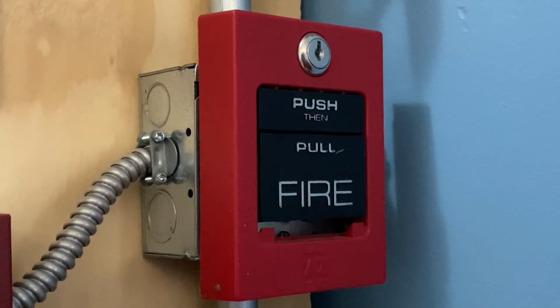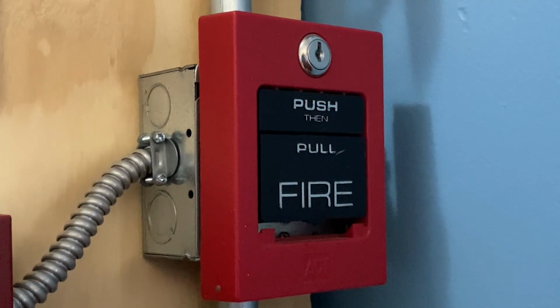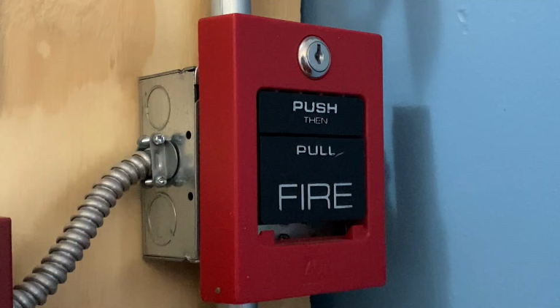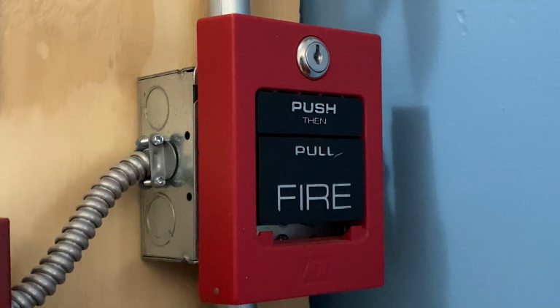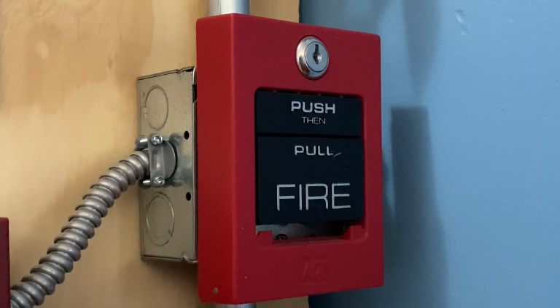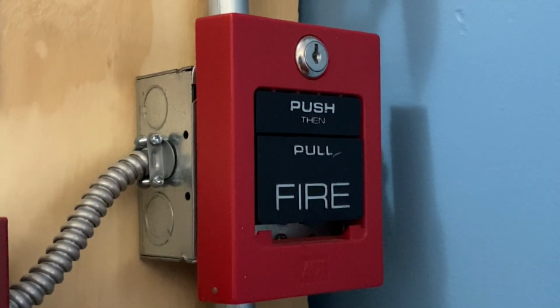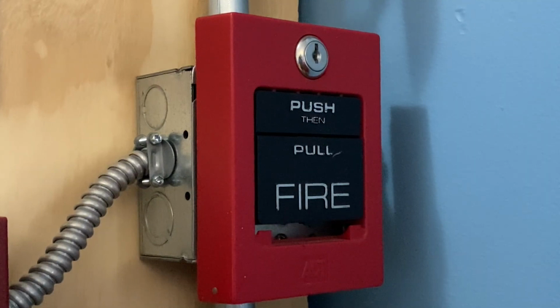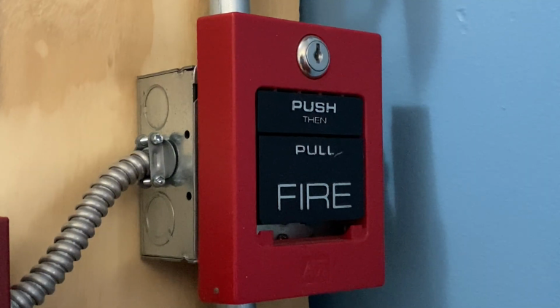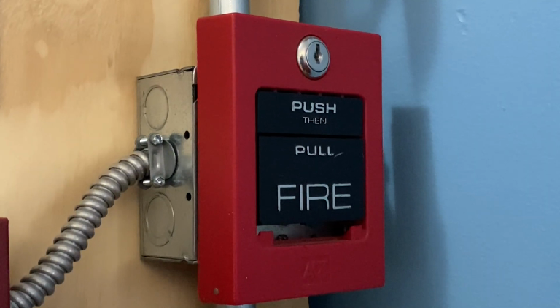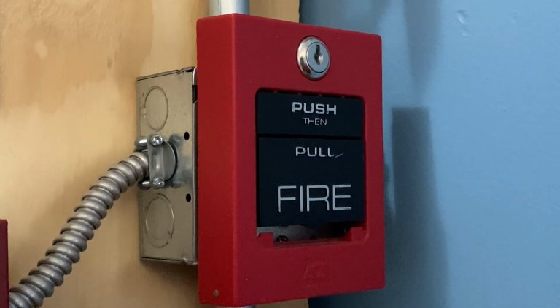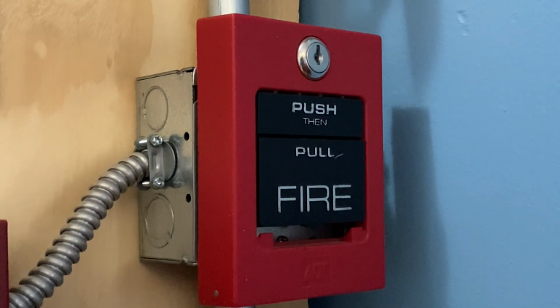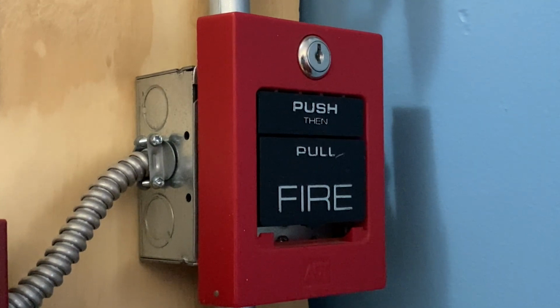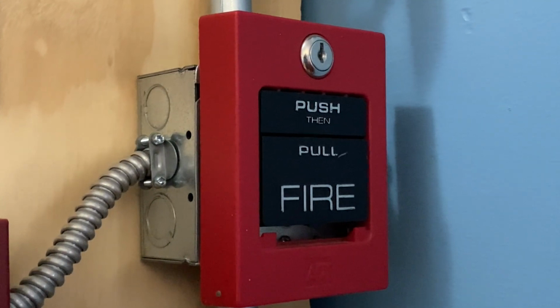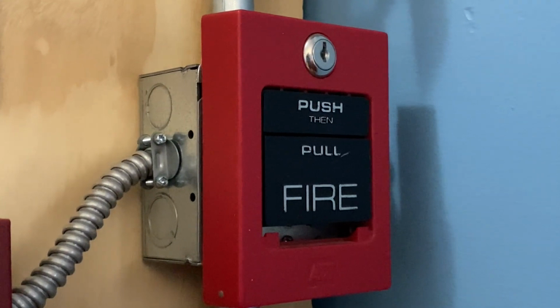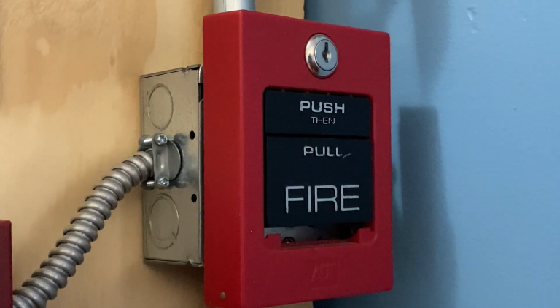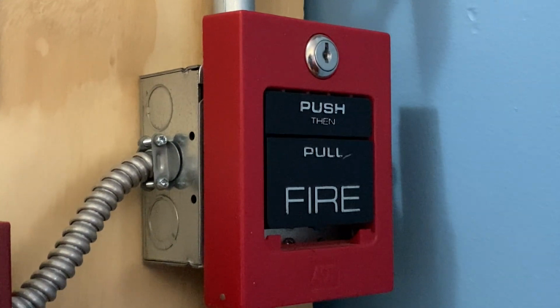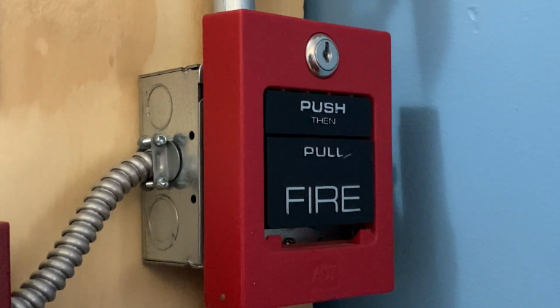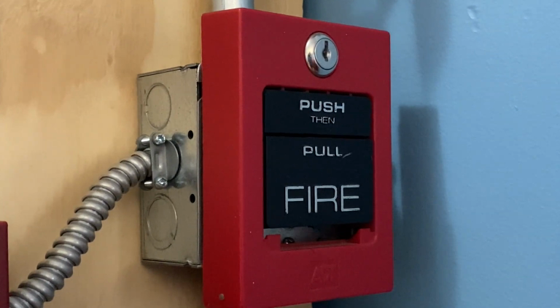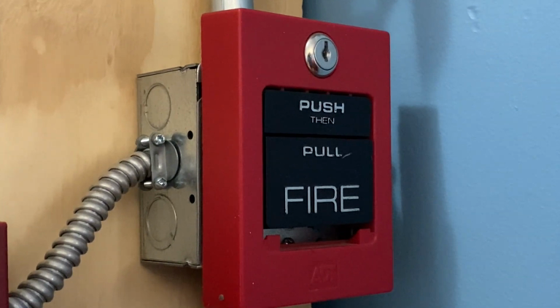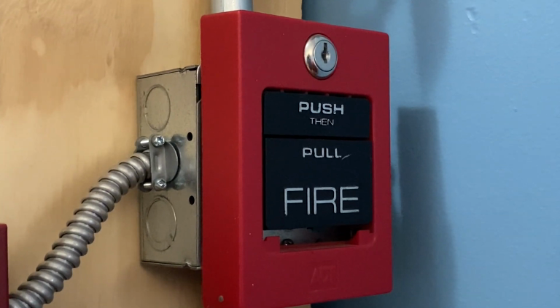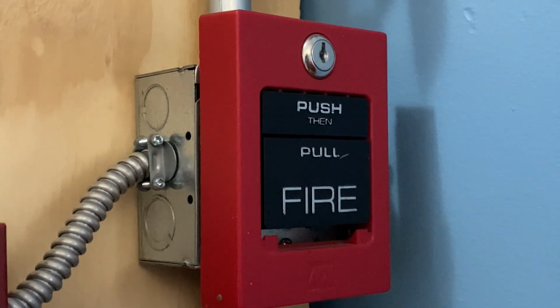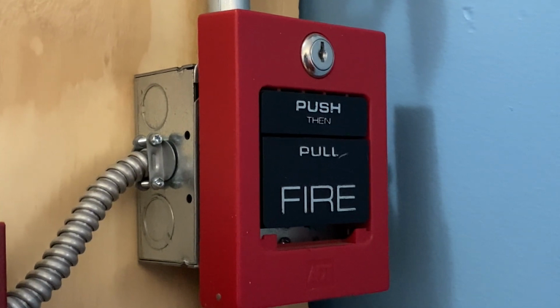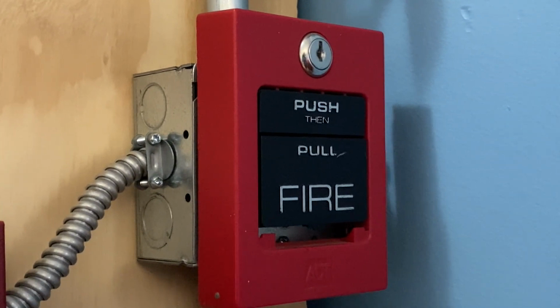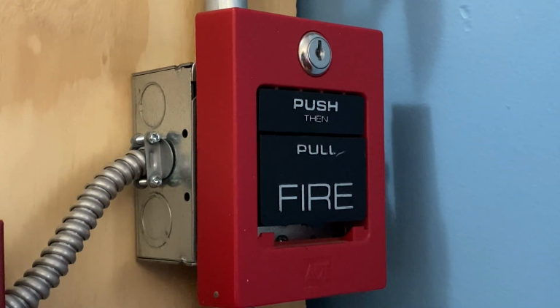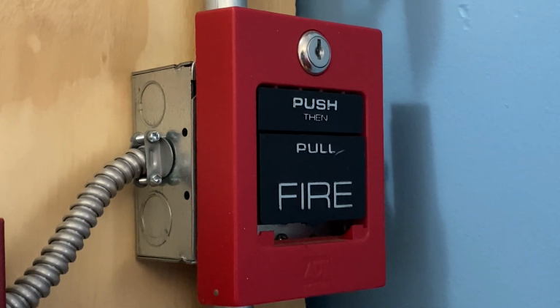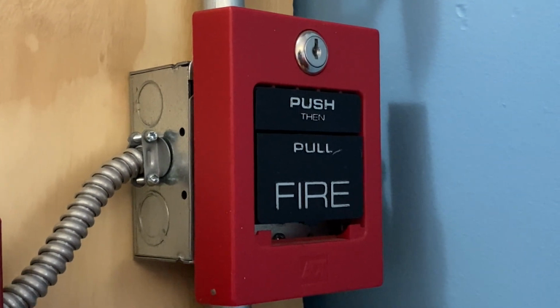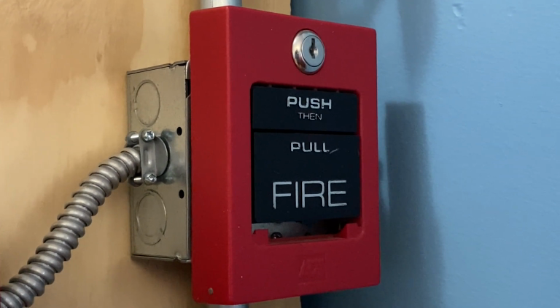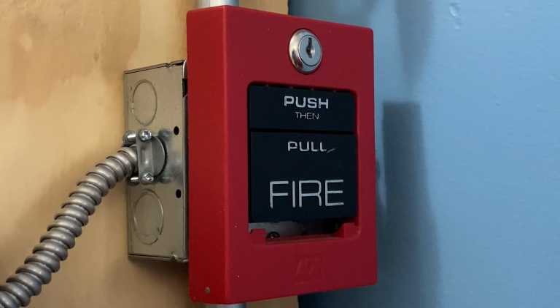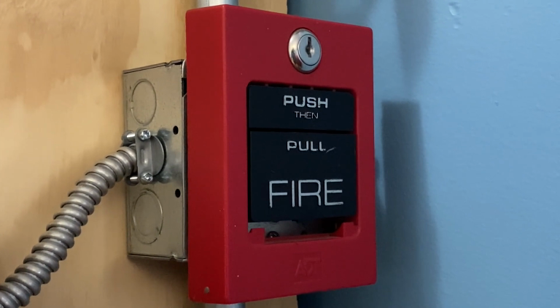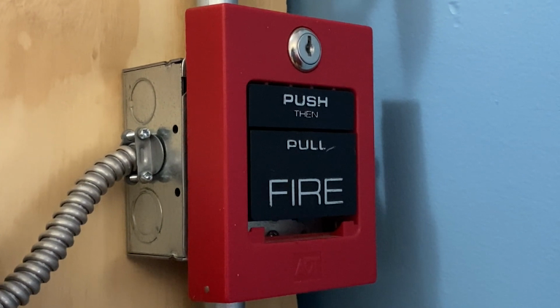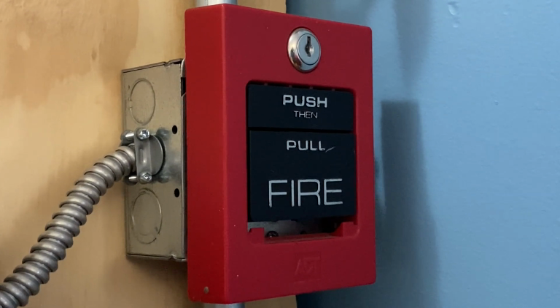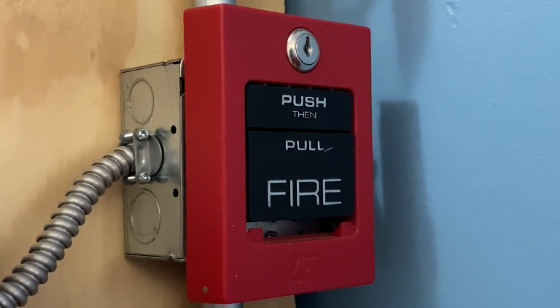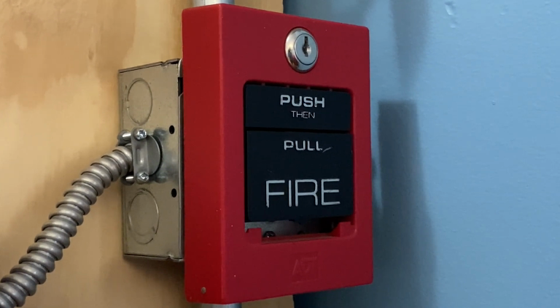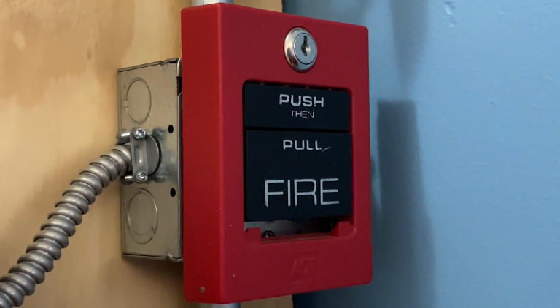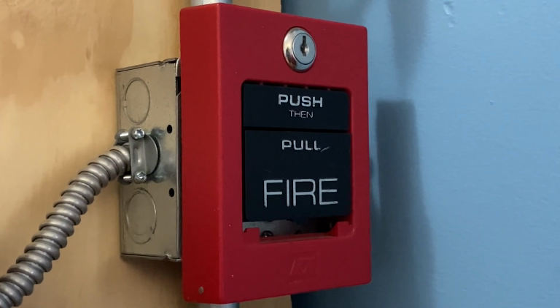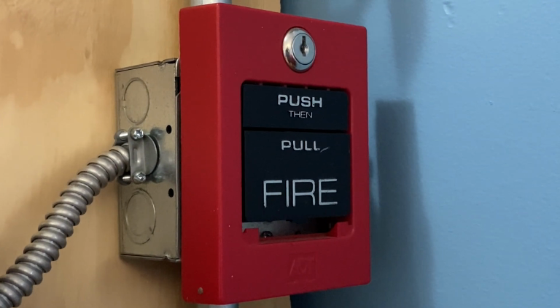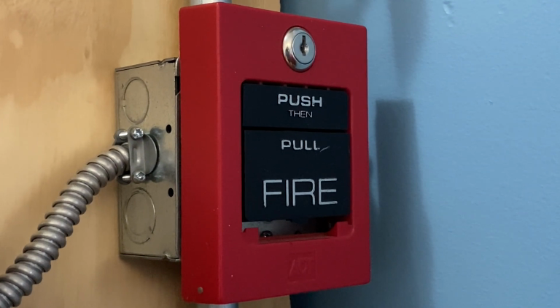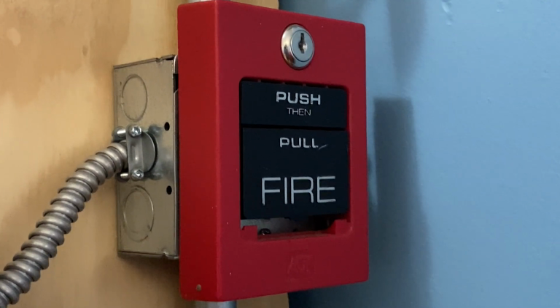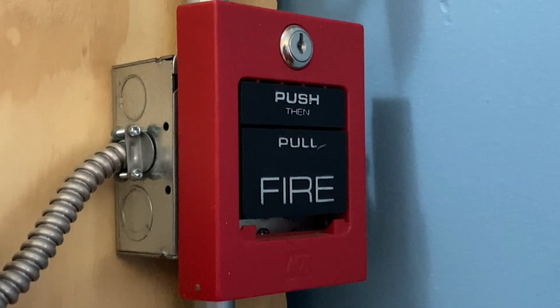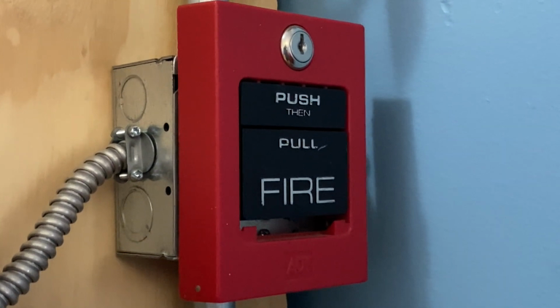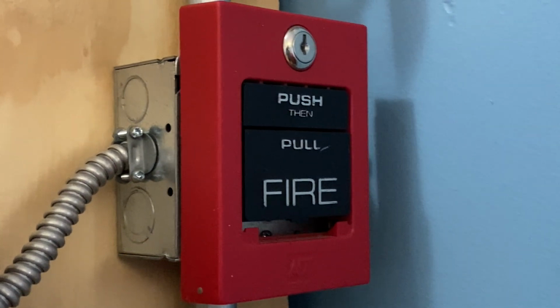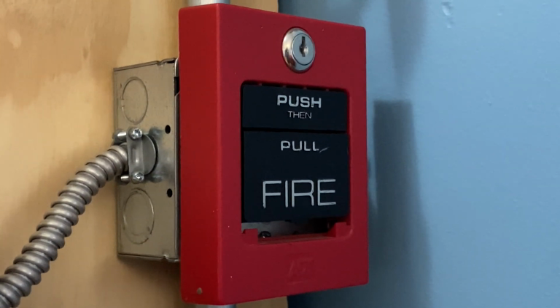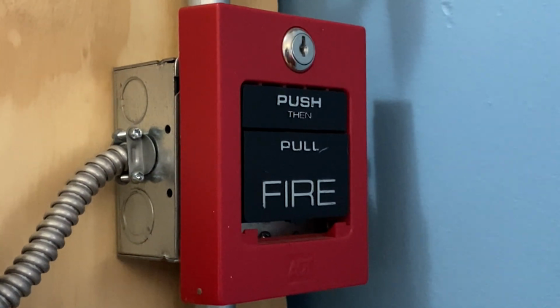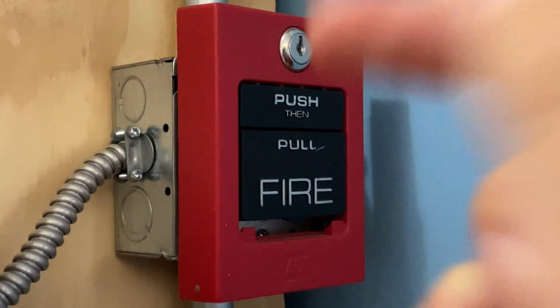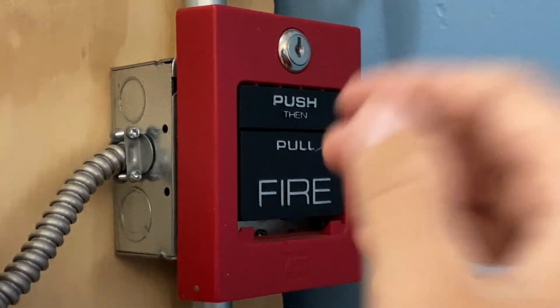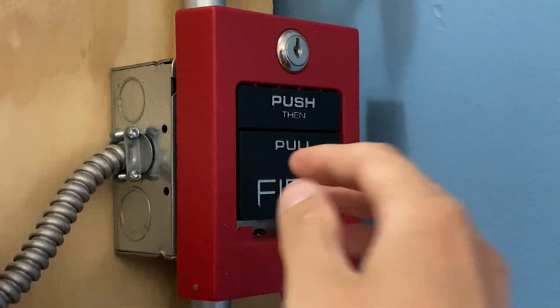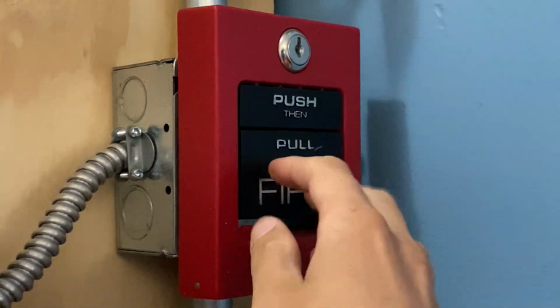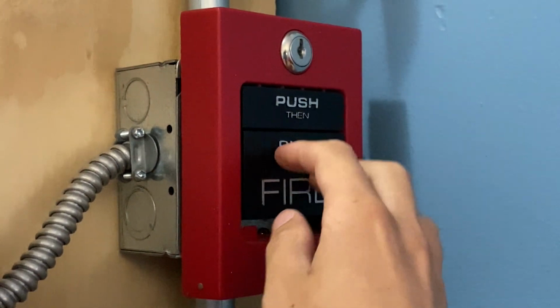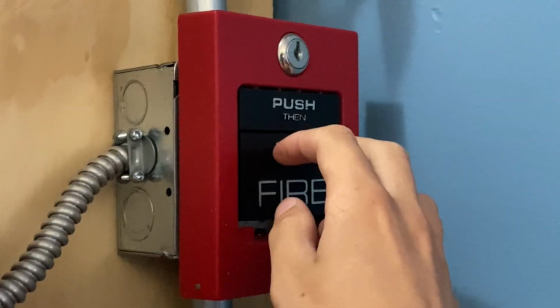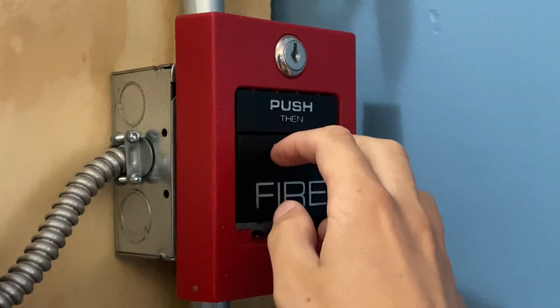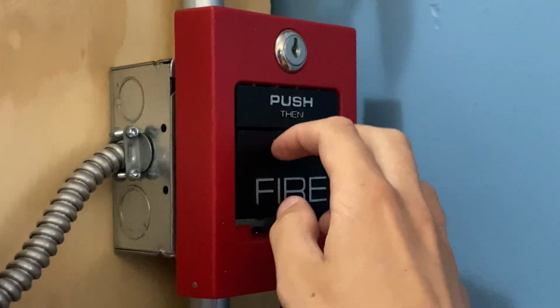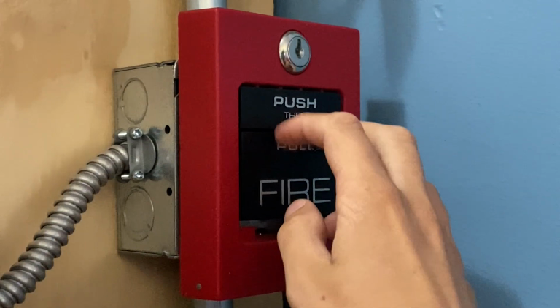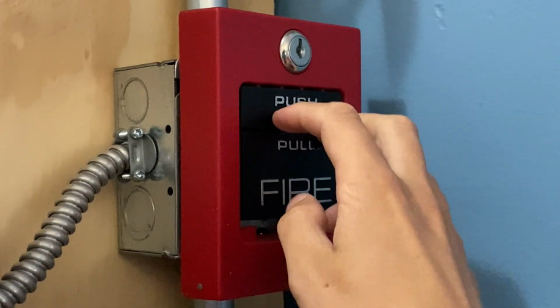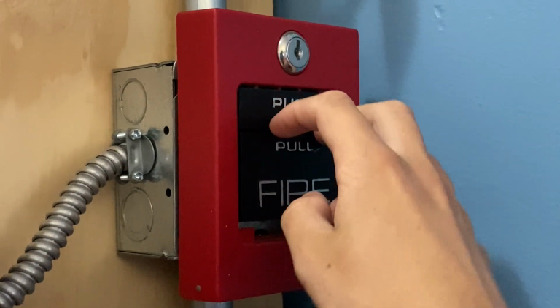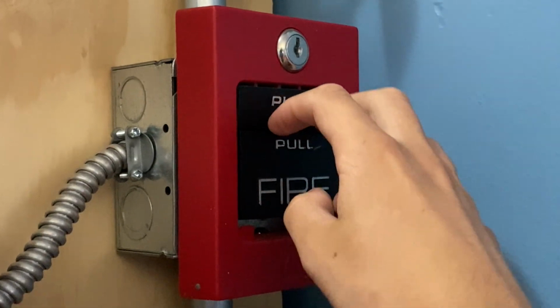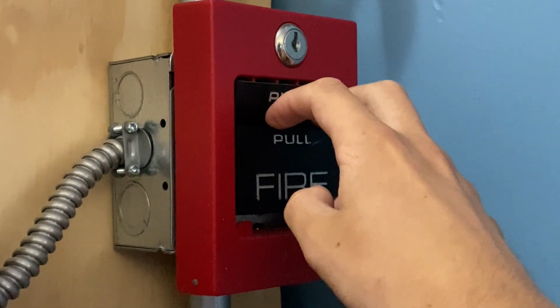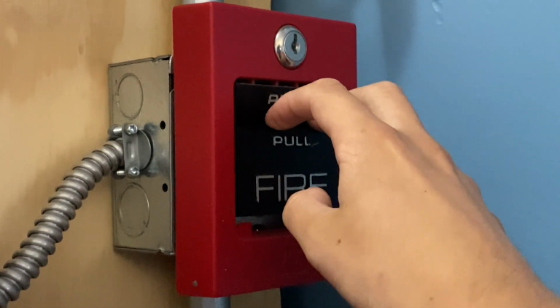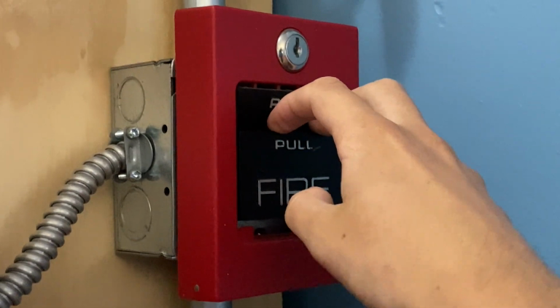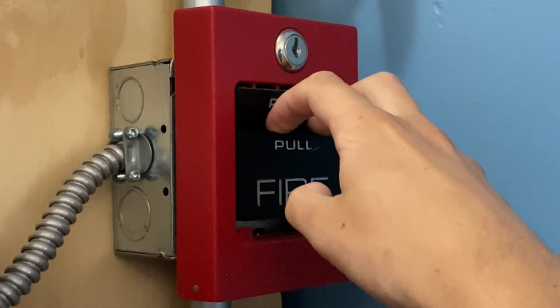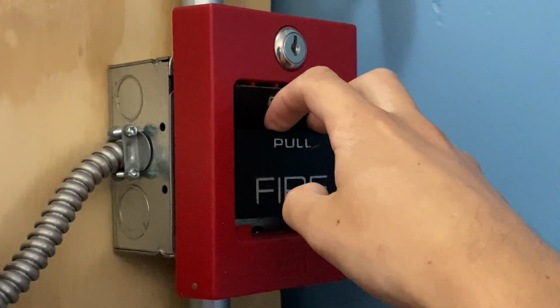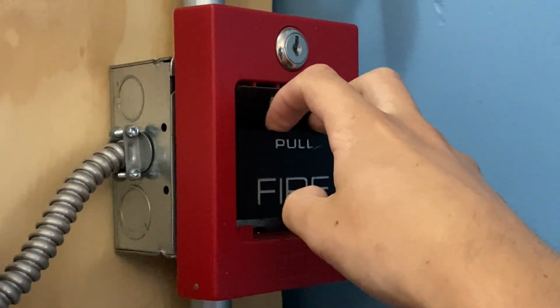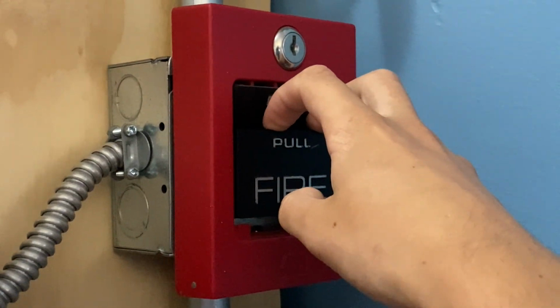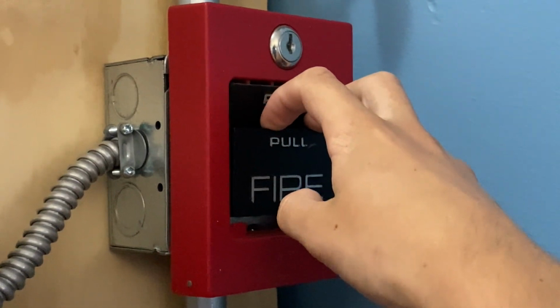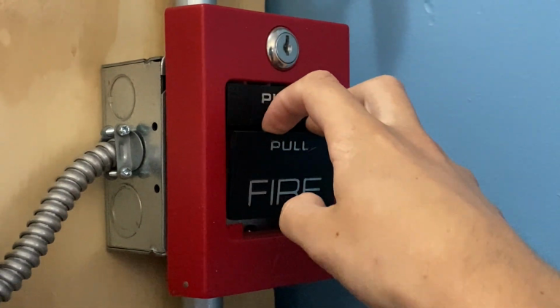To finish off today's test, I'm going to go ahead and pull the ADT pull station. Here we go in three, two, one.